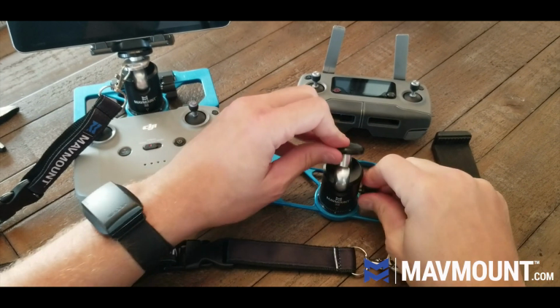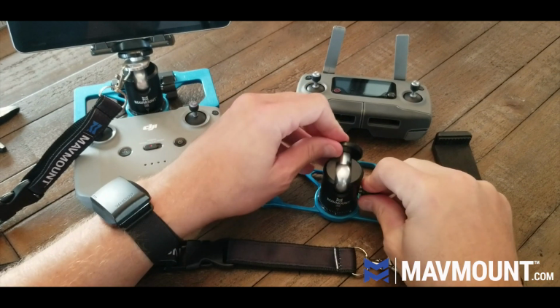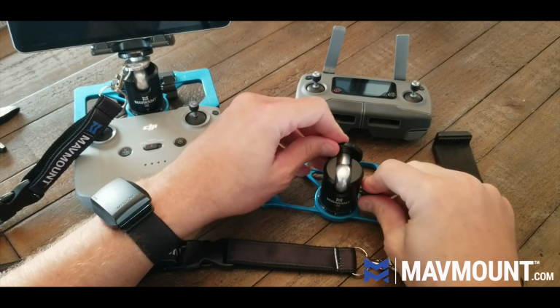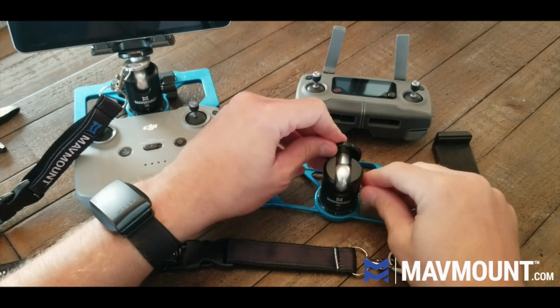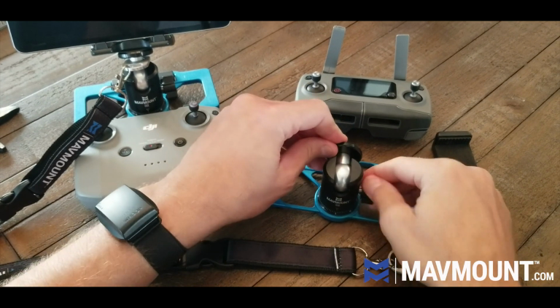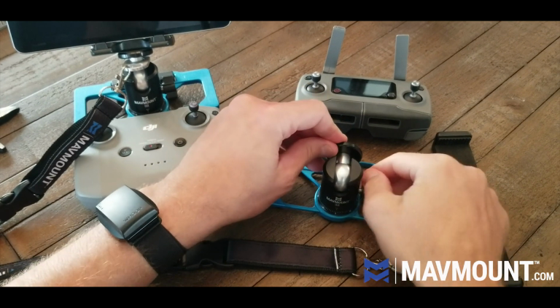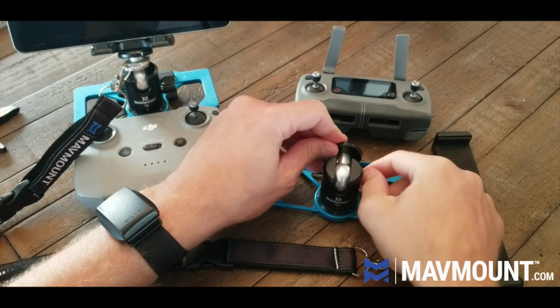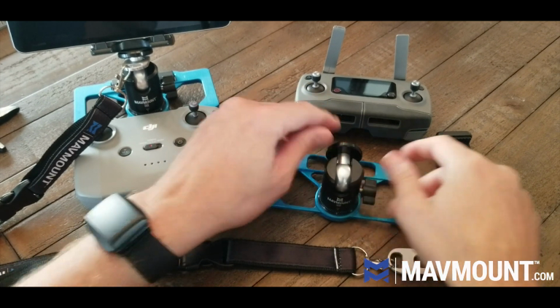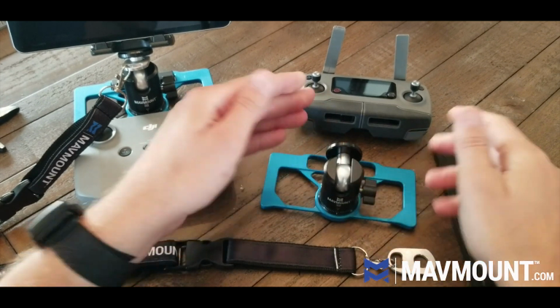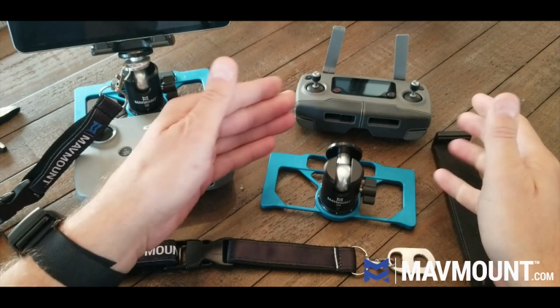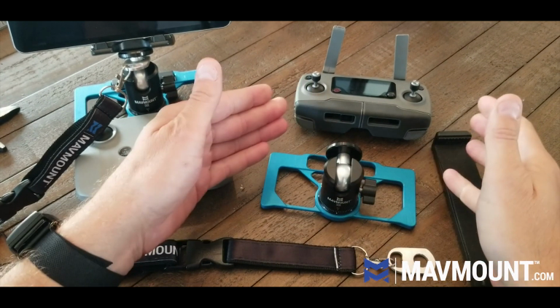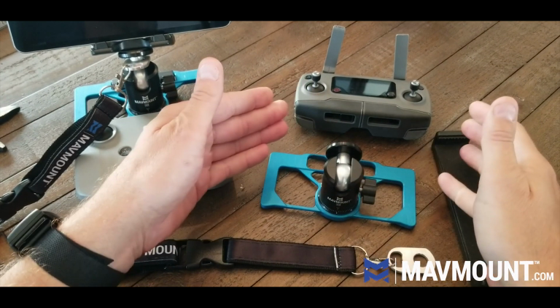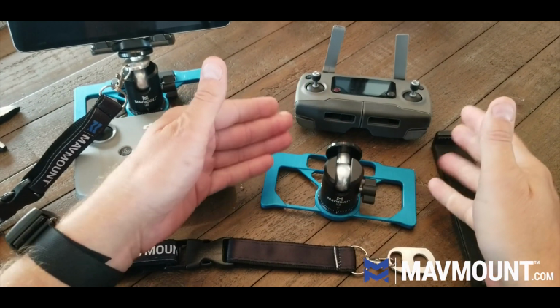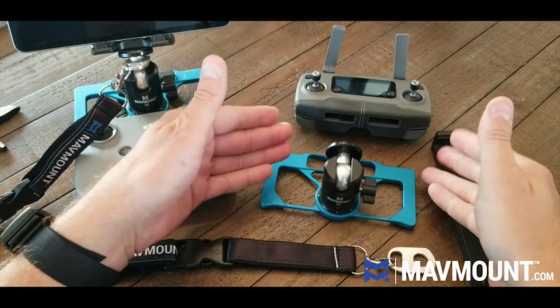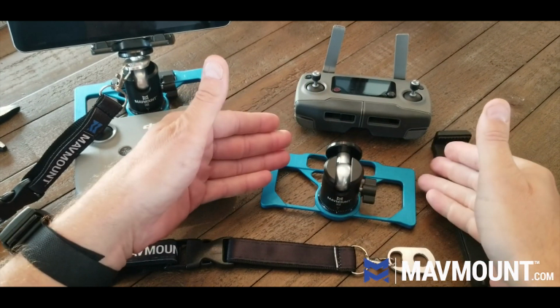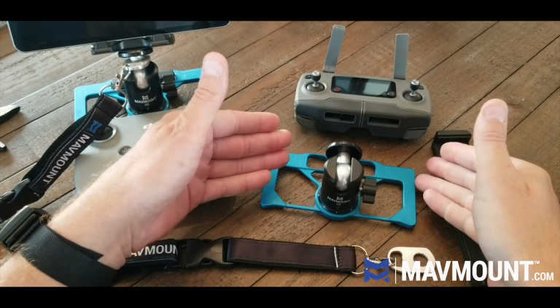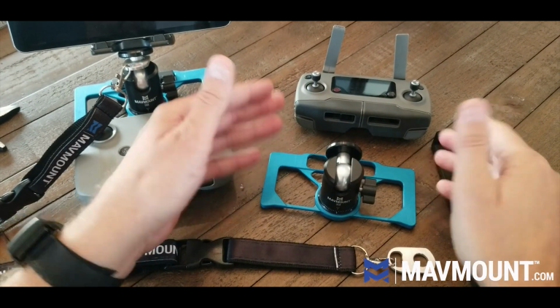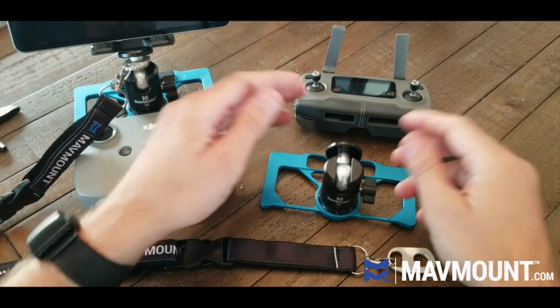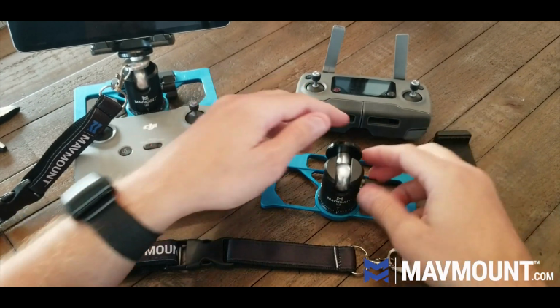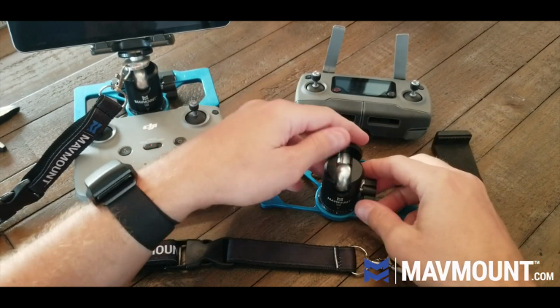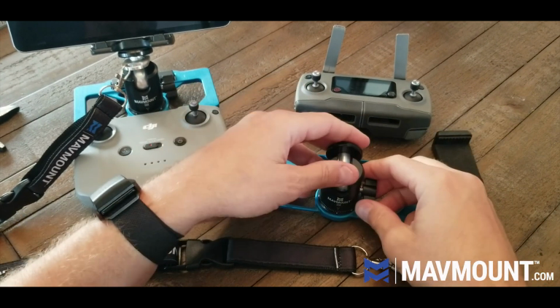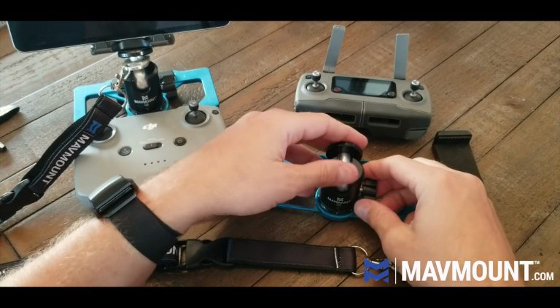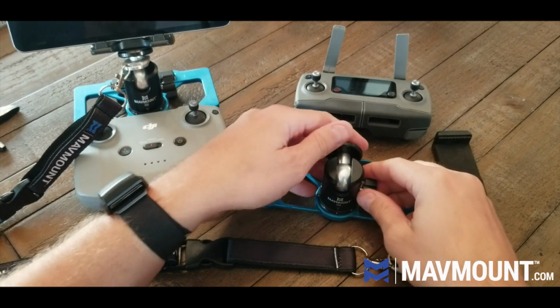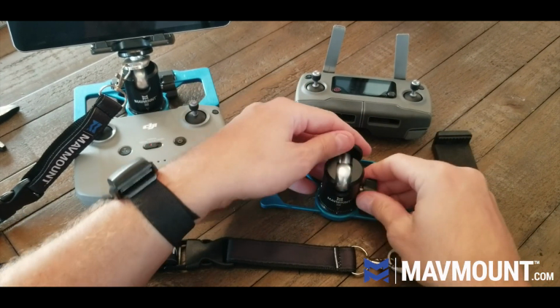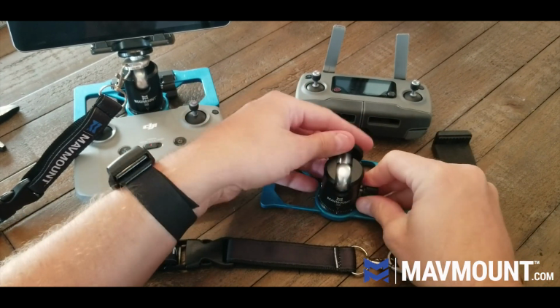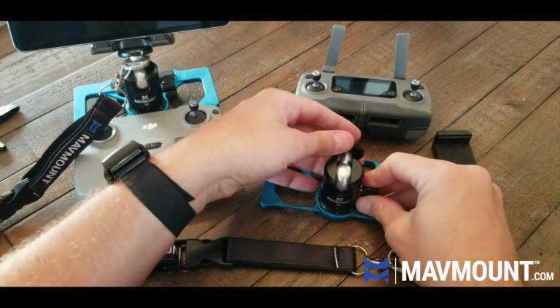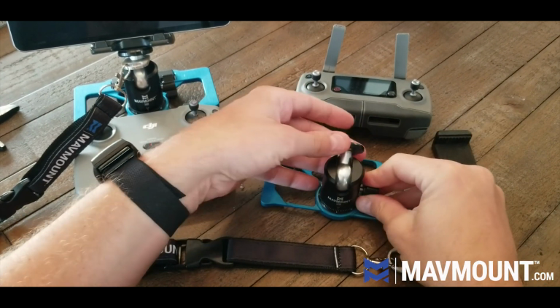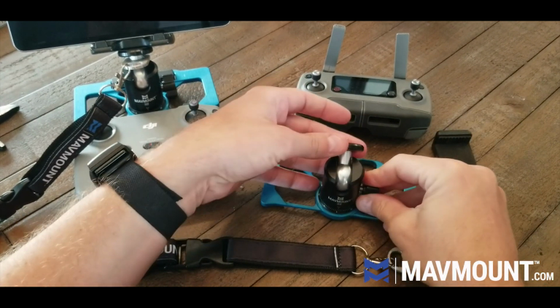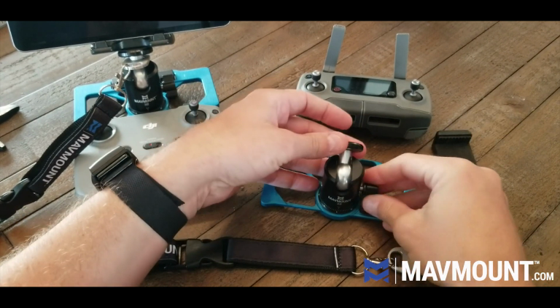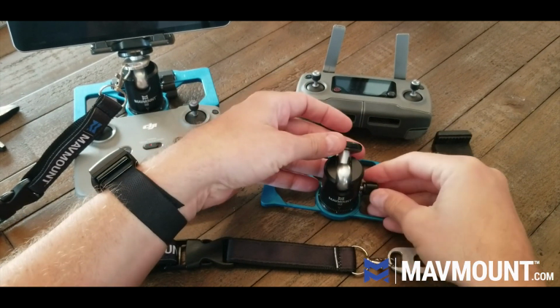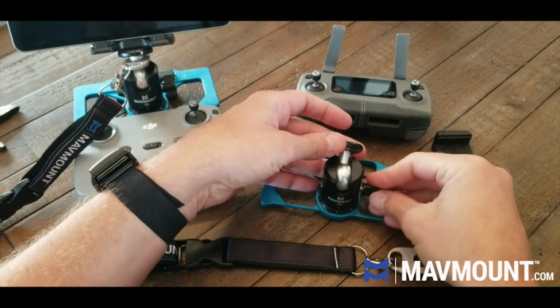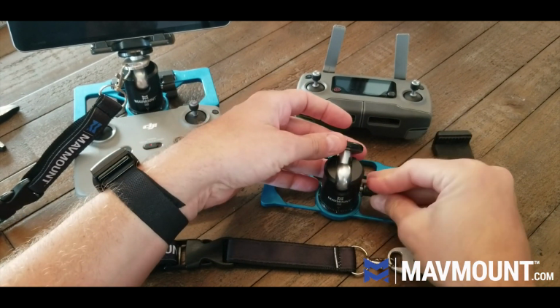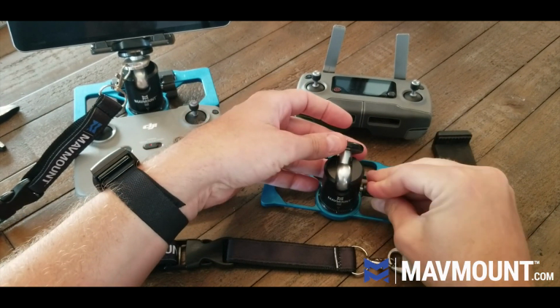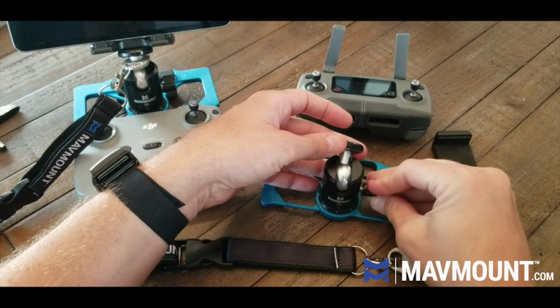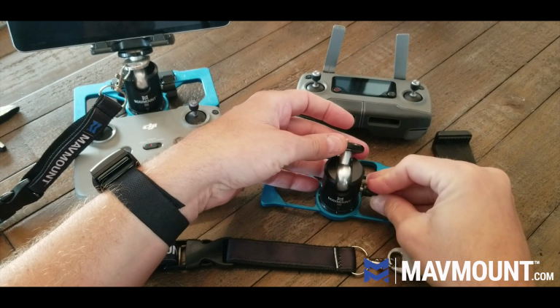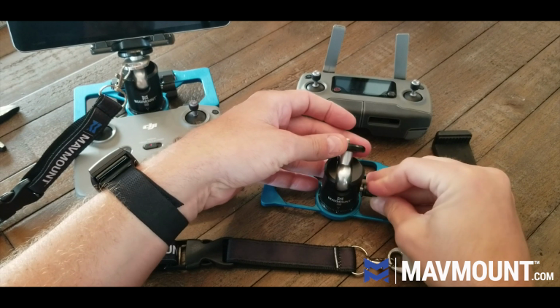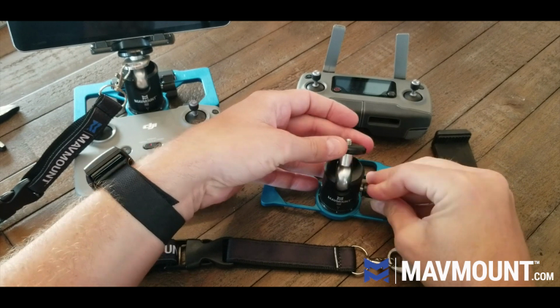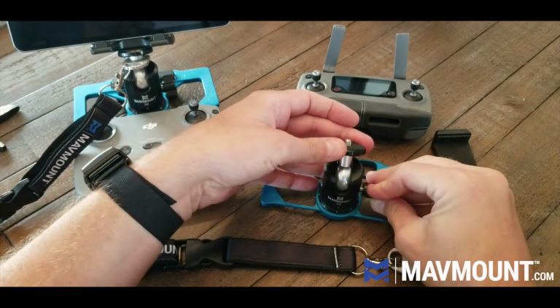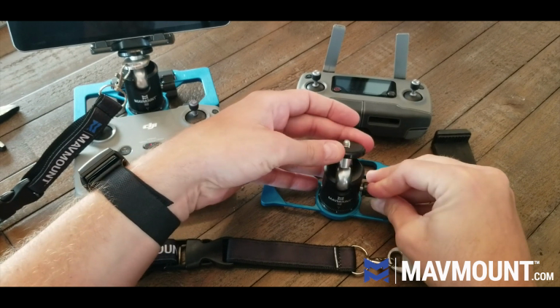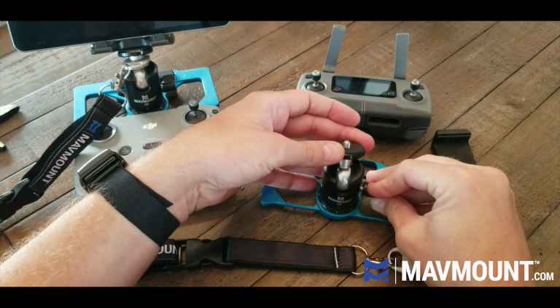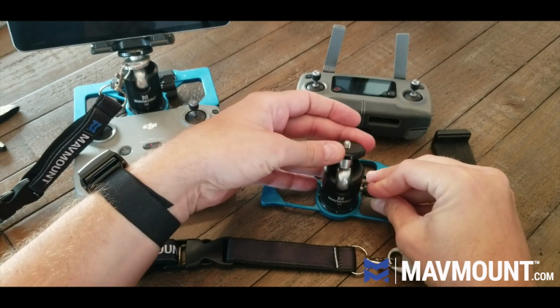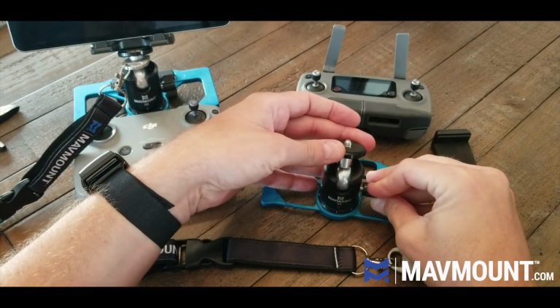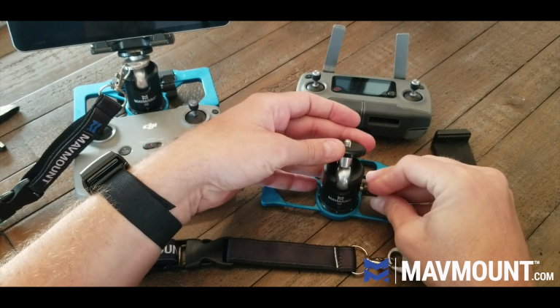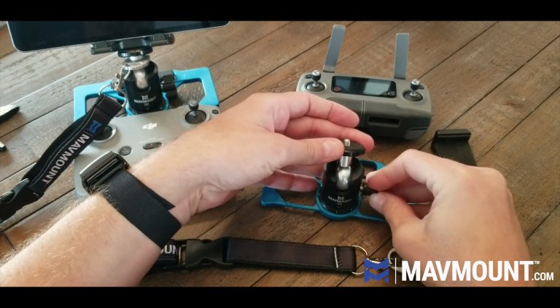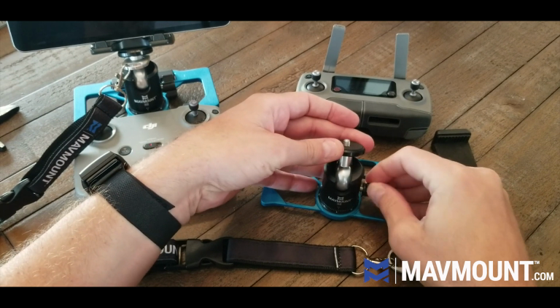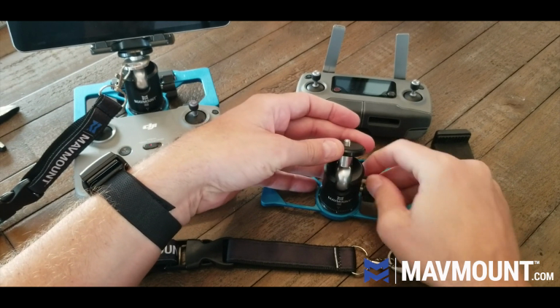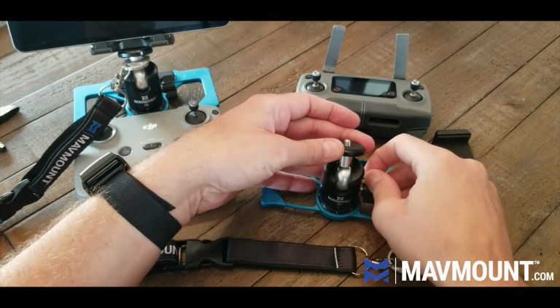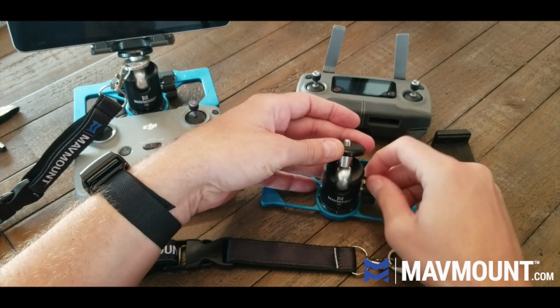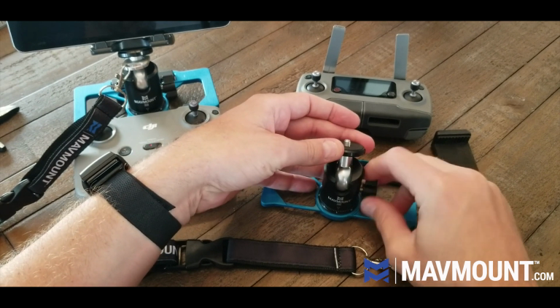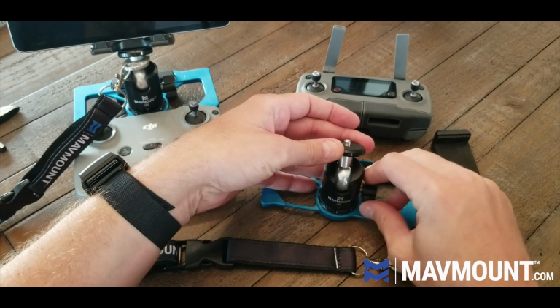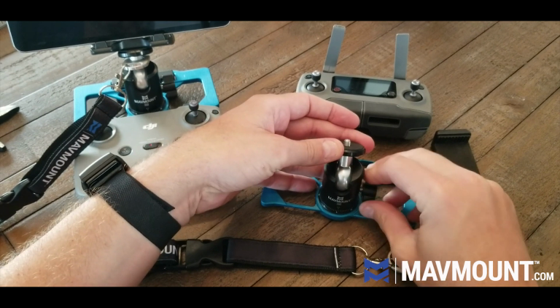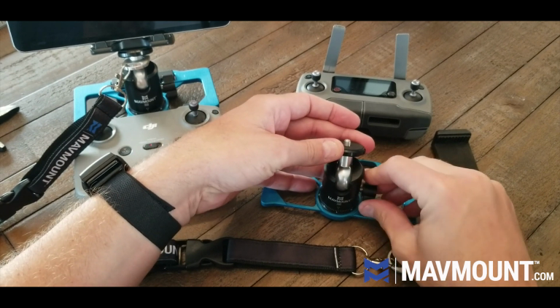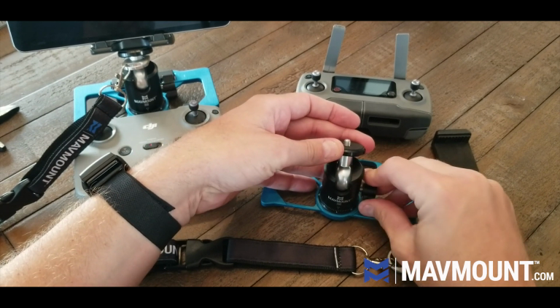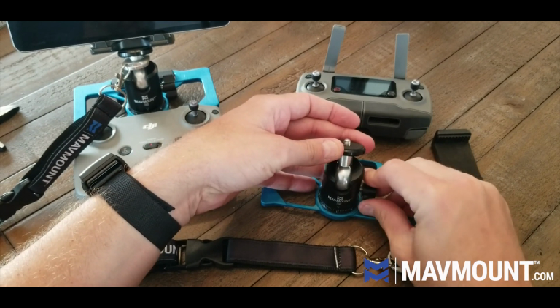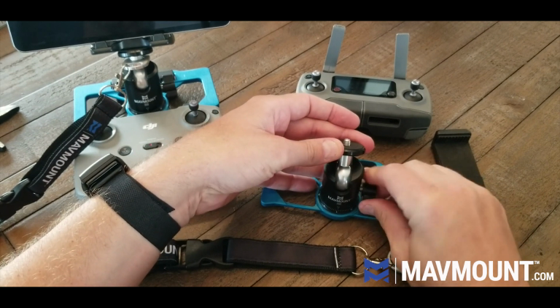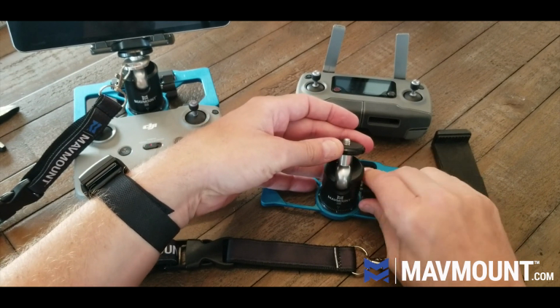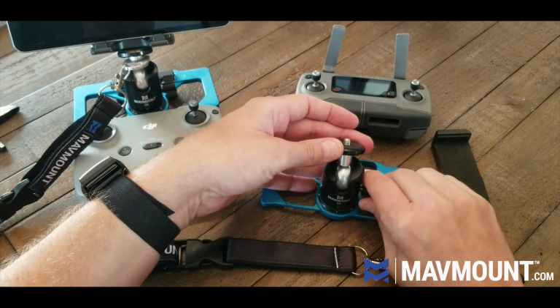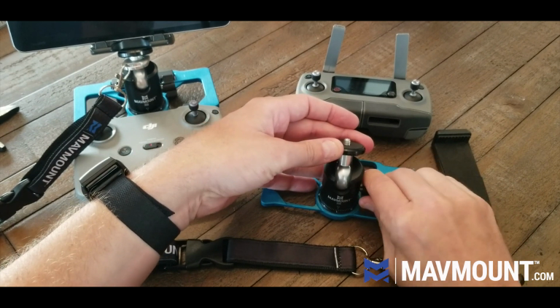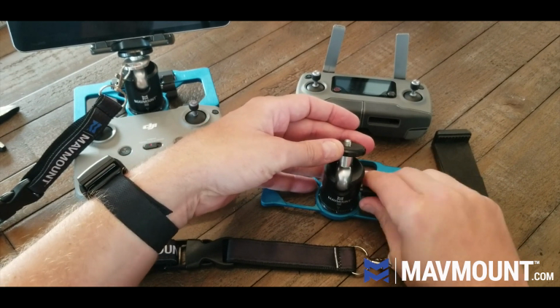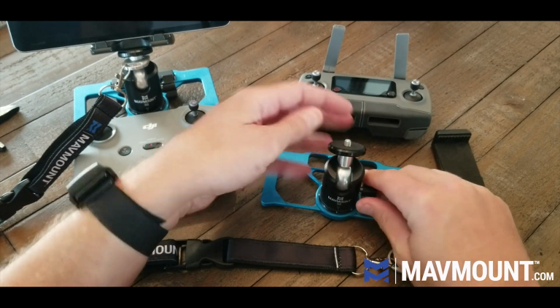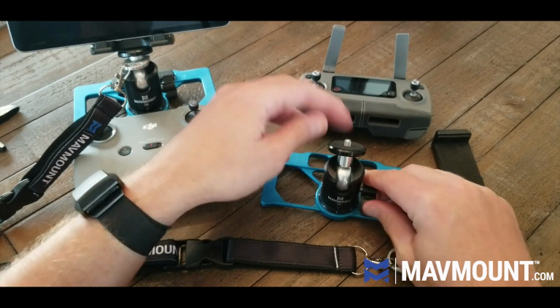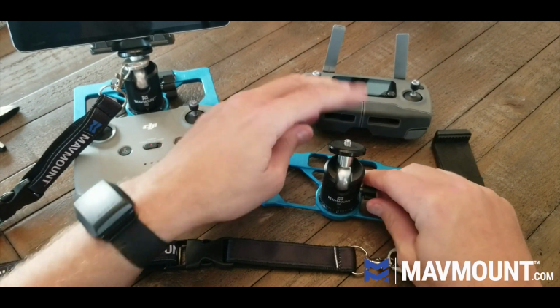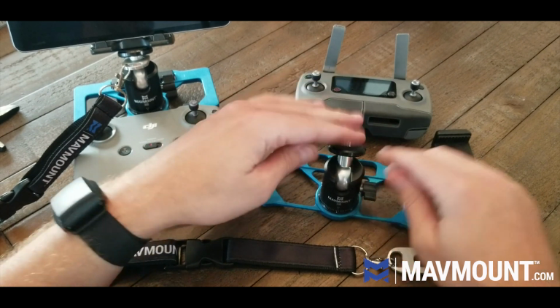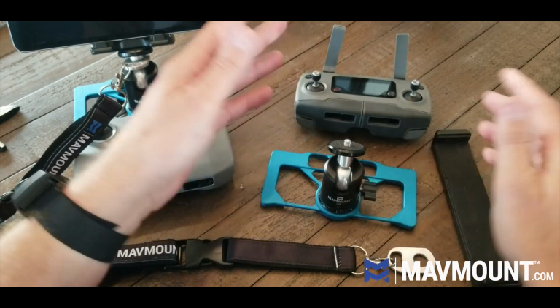When it gets to you, it'll probably be like this. You just unscrew the knob there a little bit and it'll make the ball head maneuverable. Tighten it down.